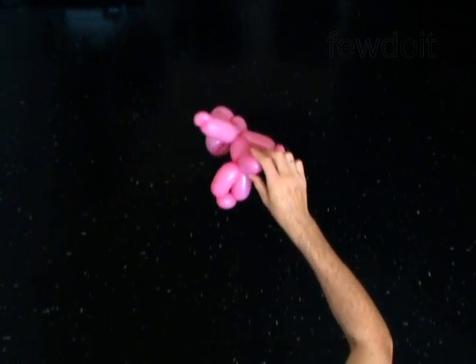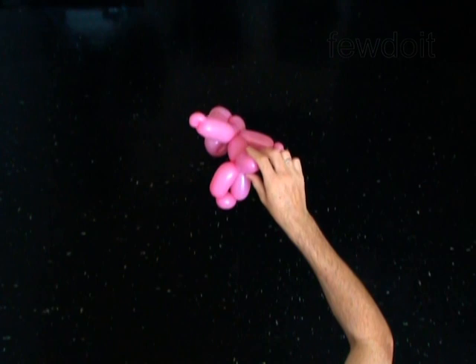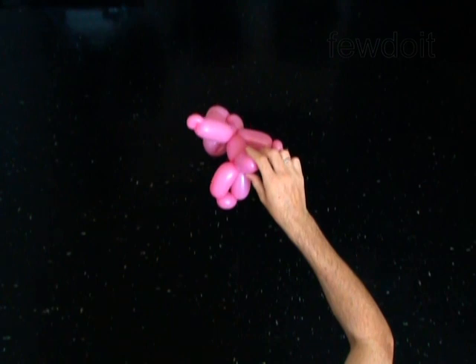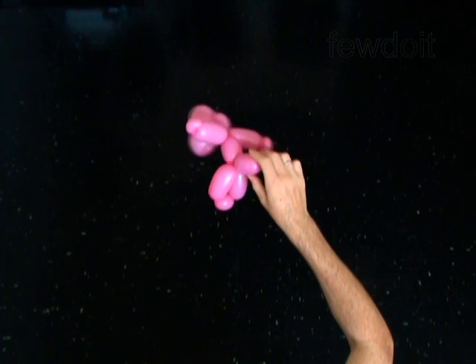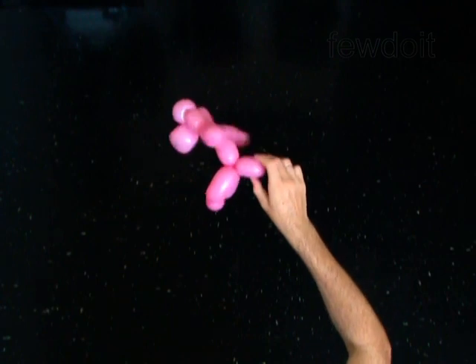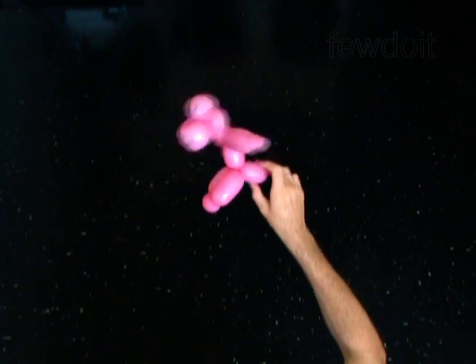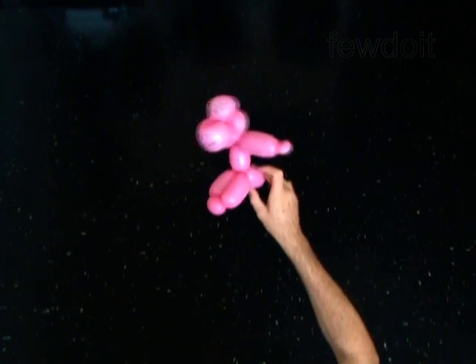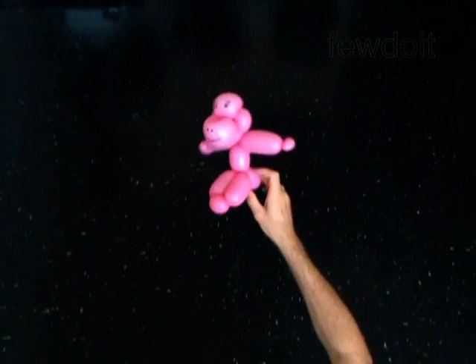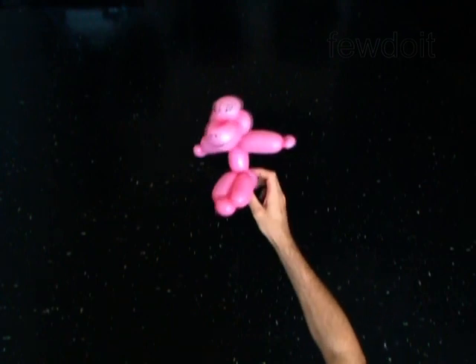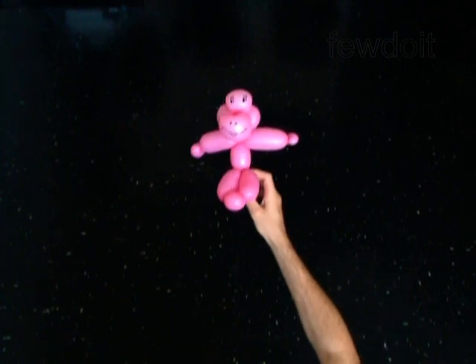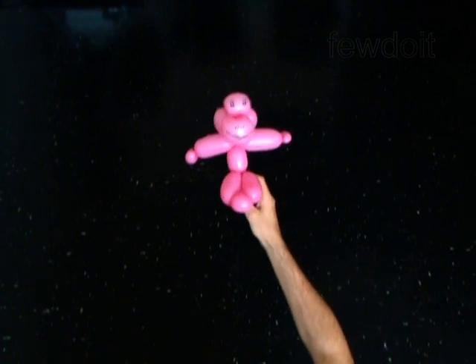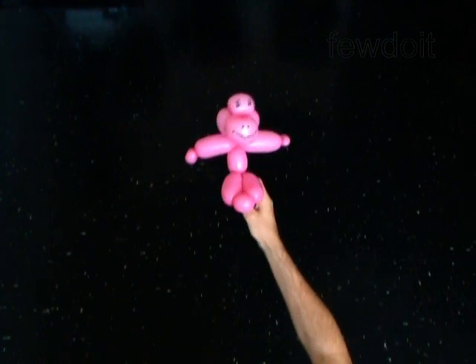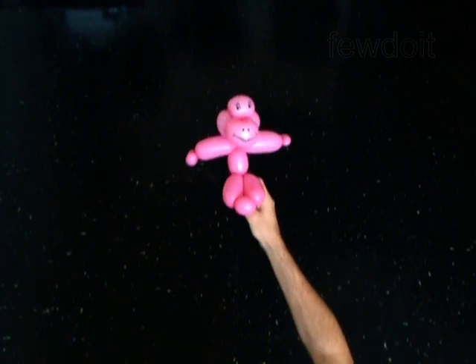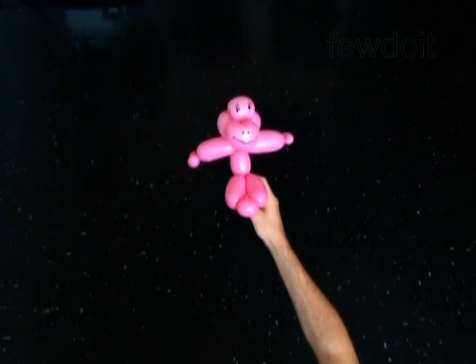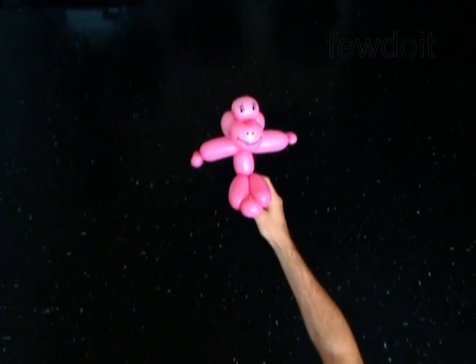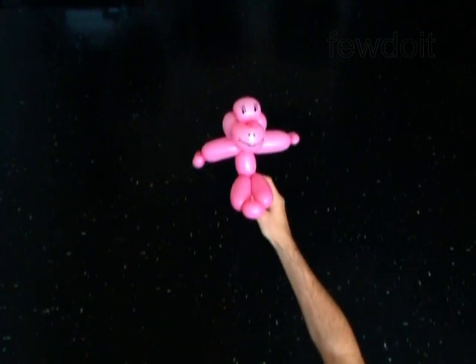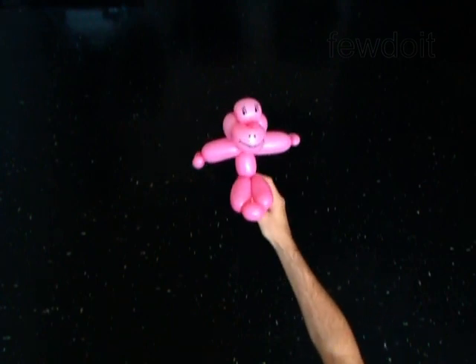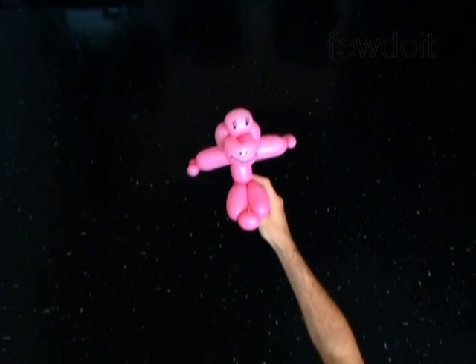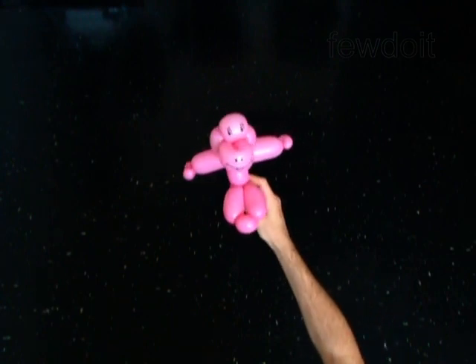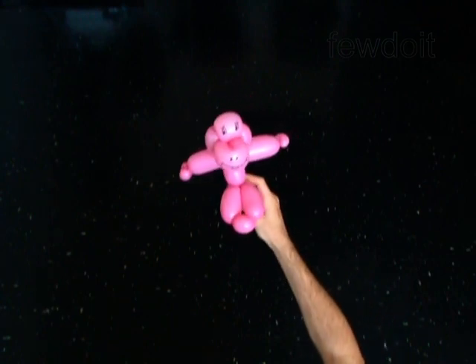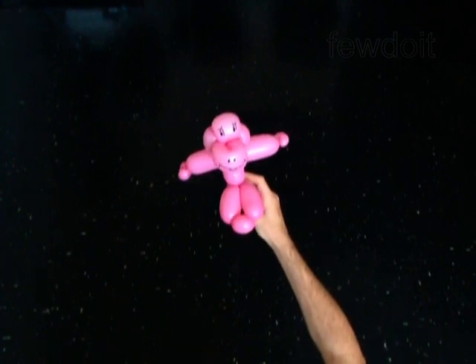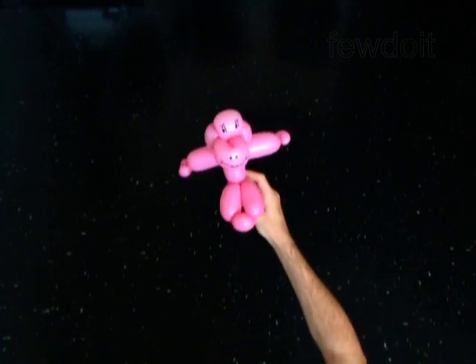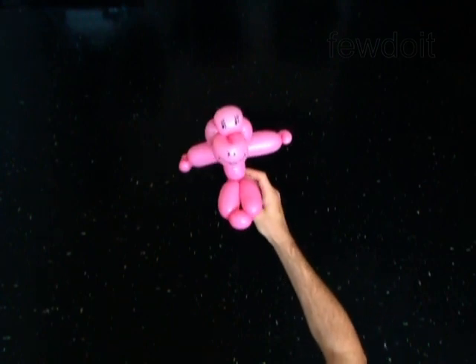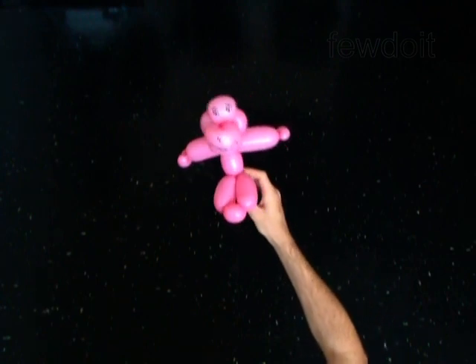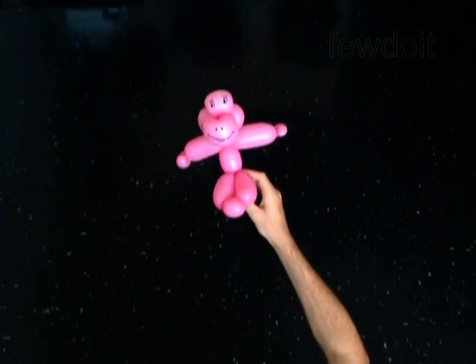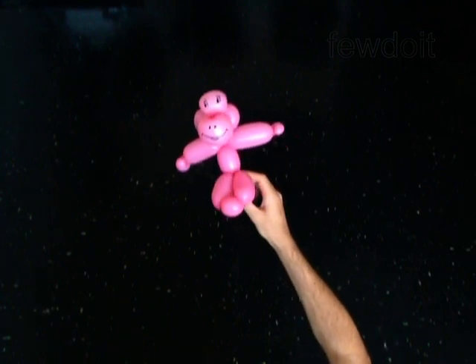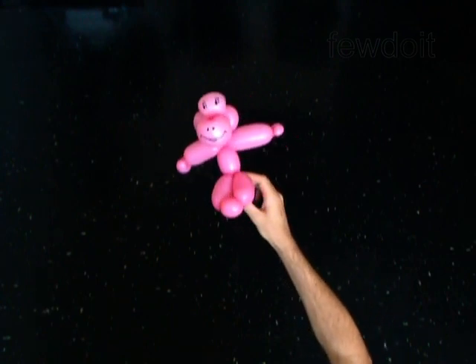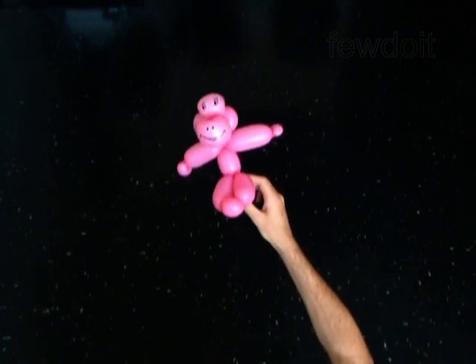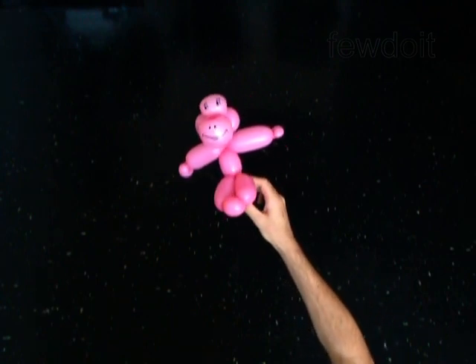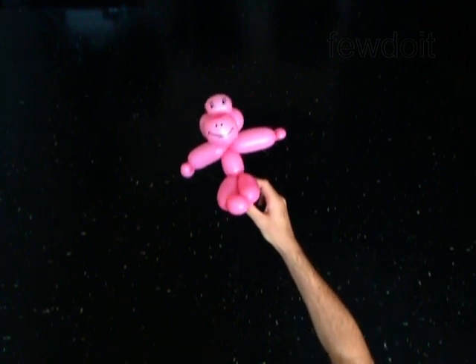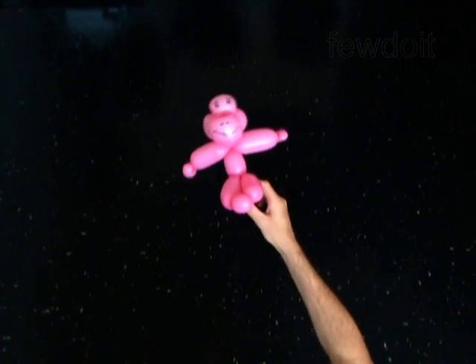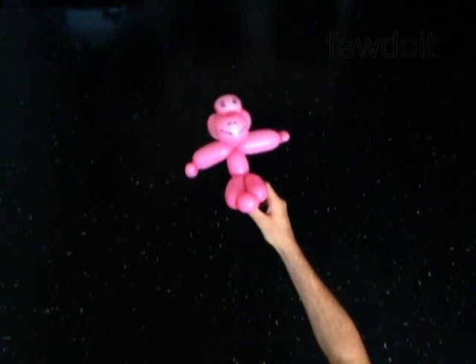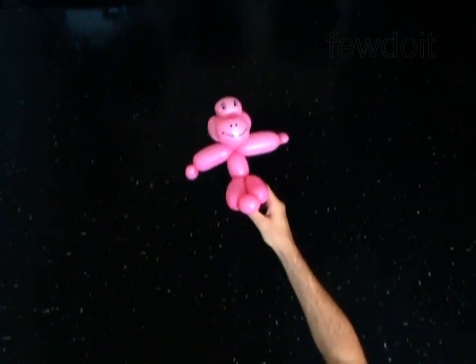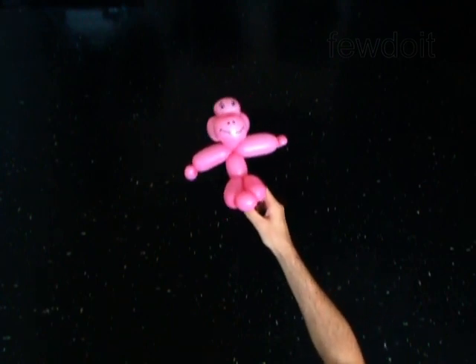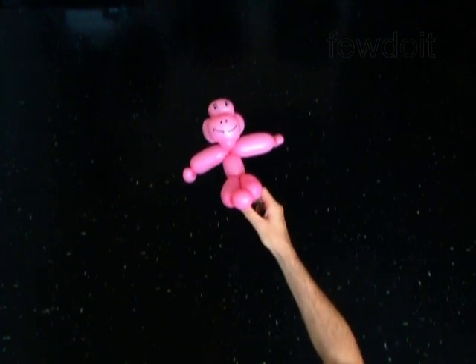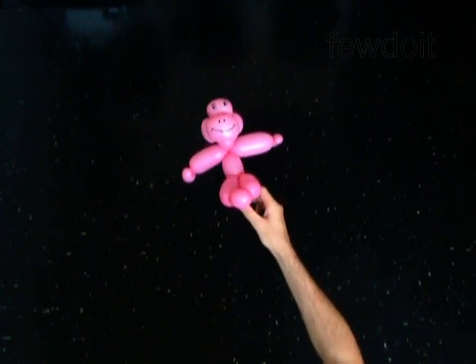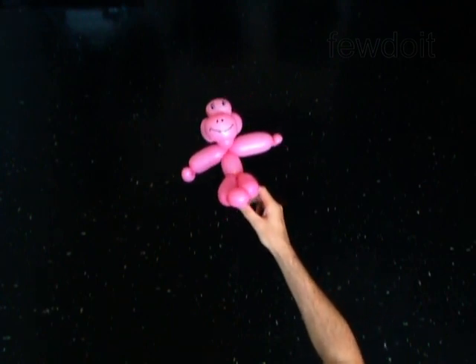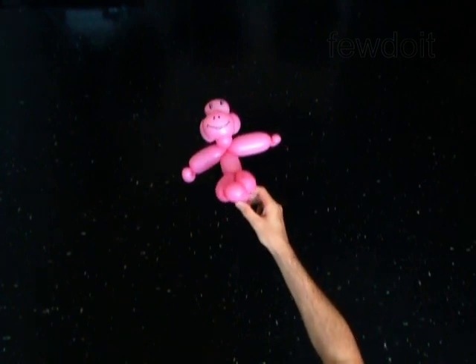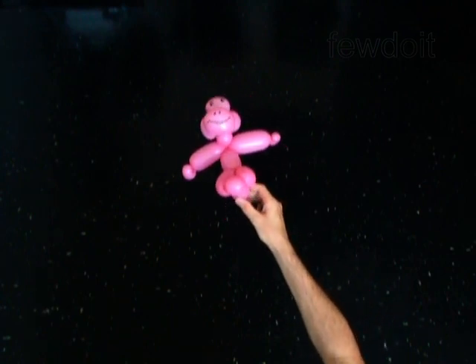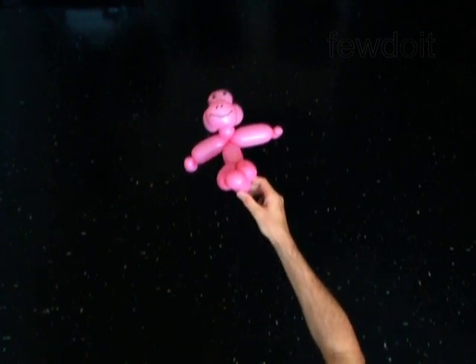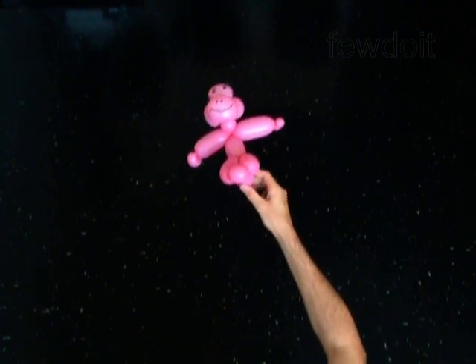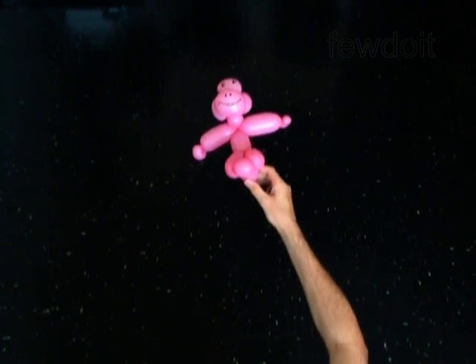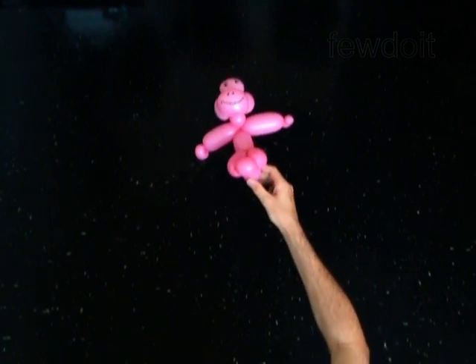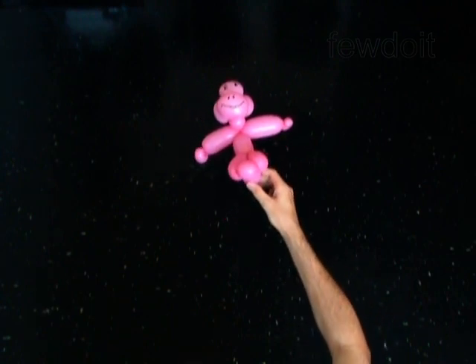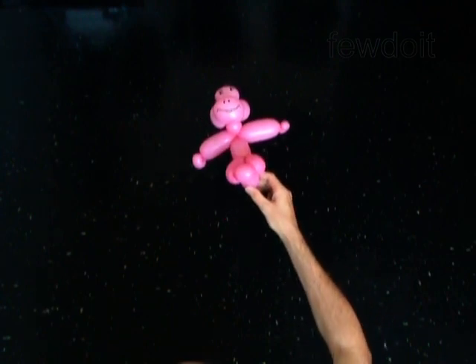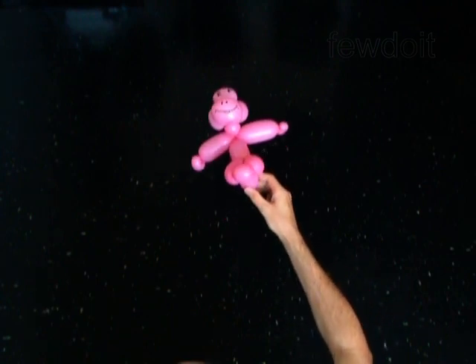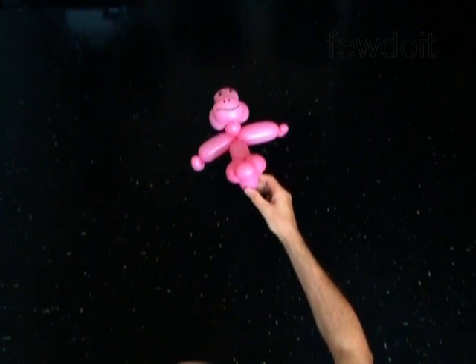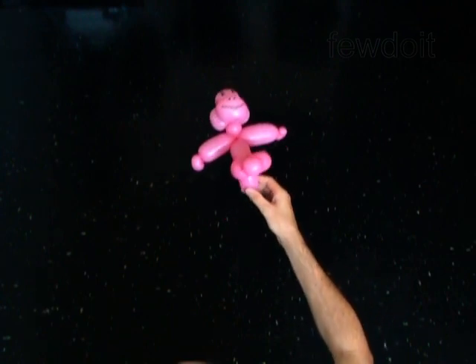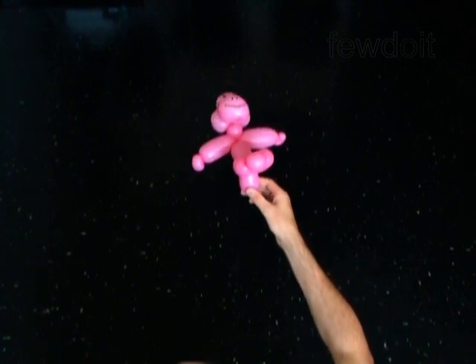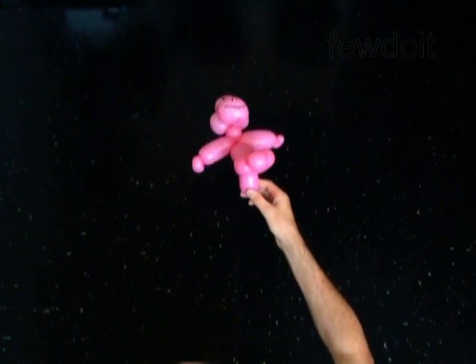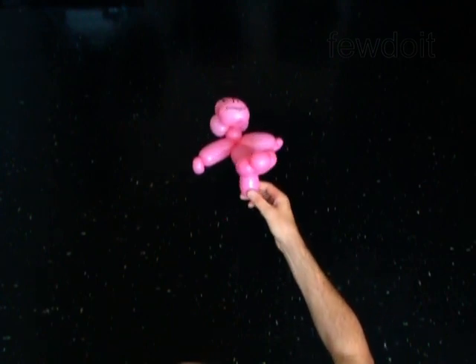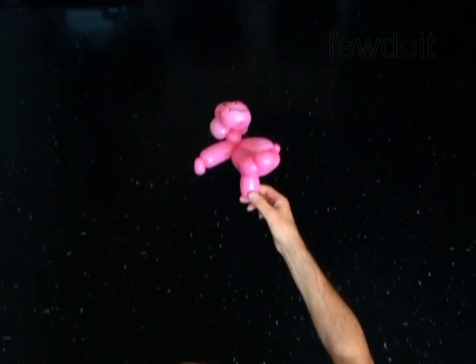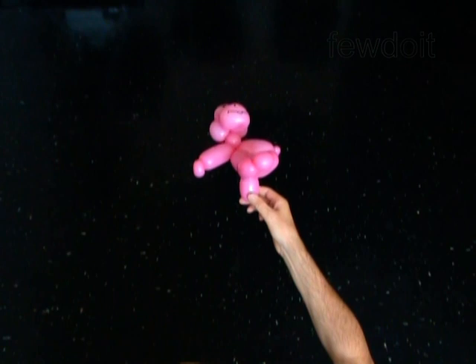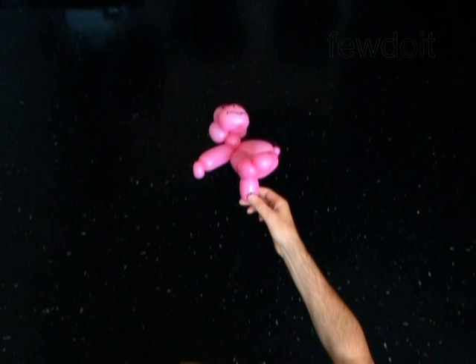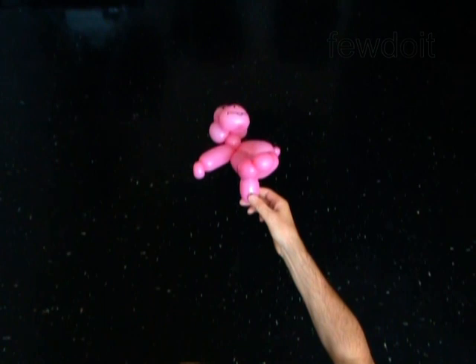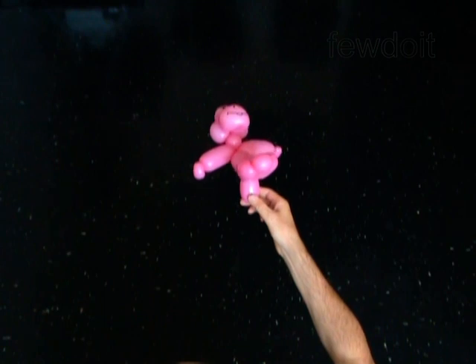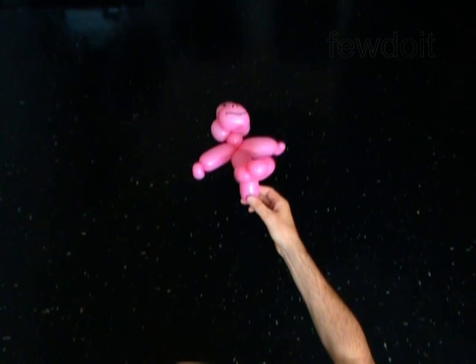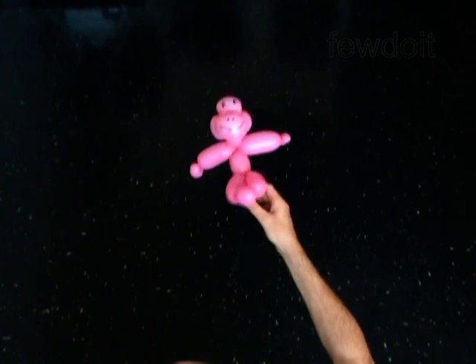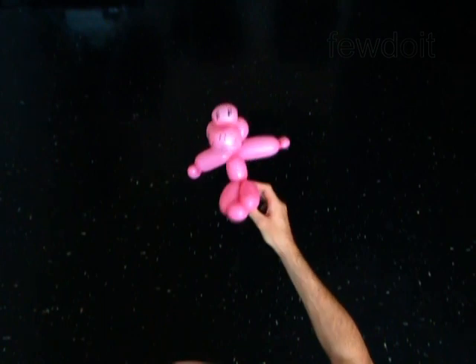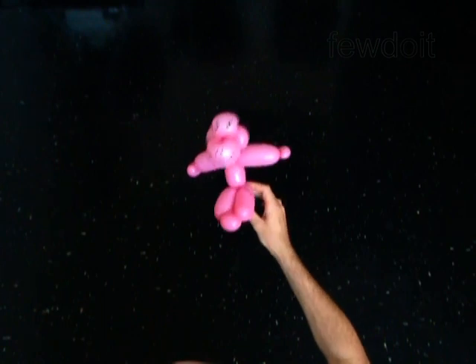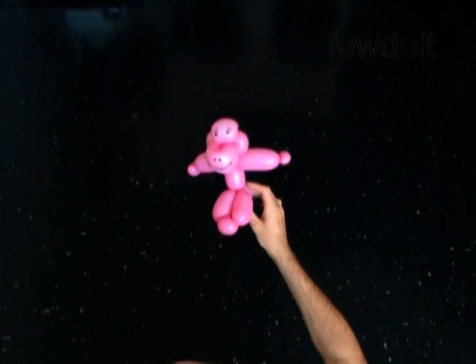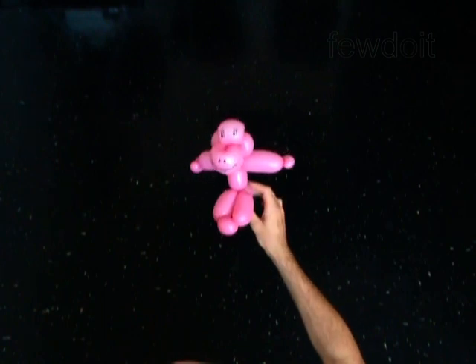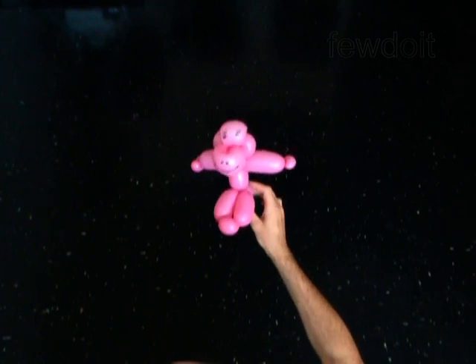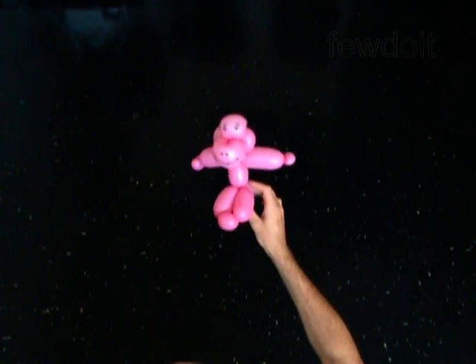Congratulations! You have made the monkey. Have fun!